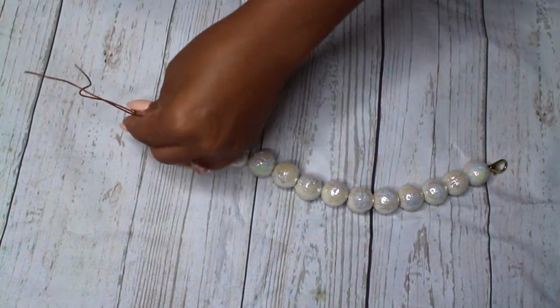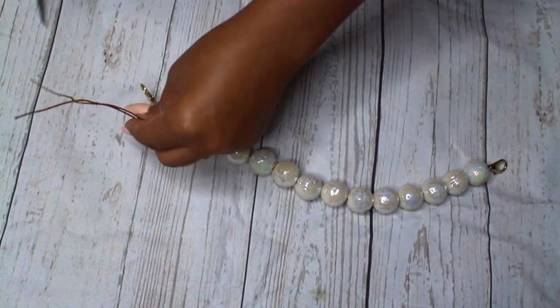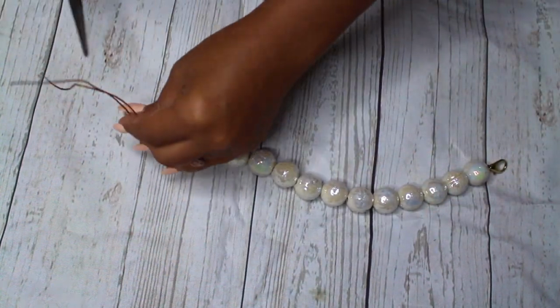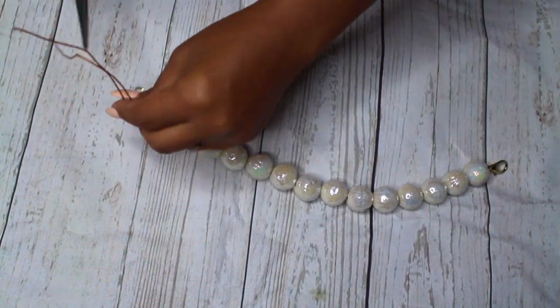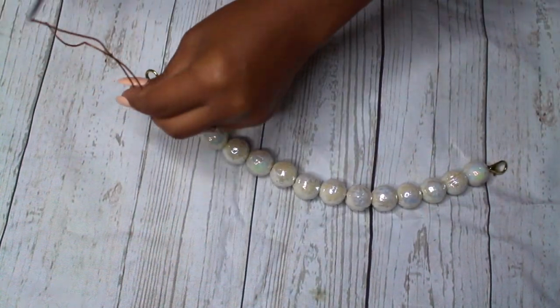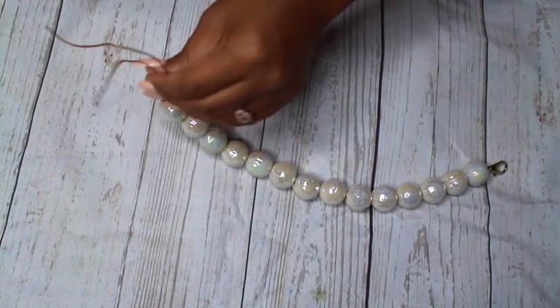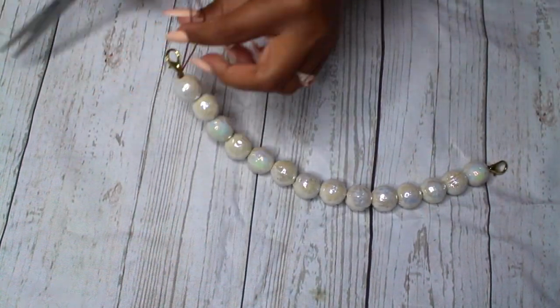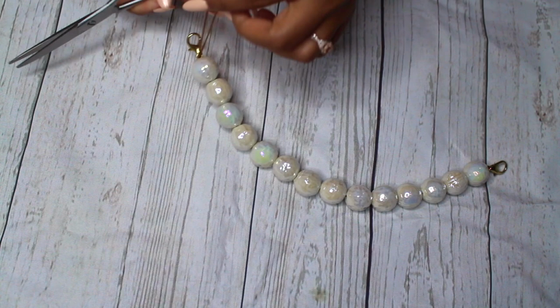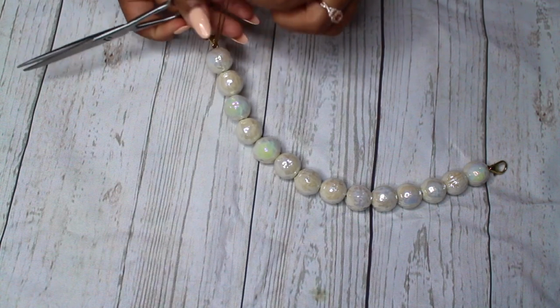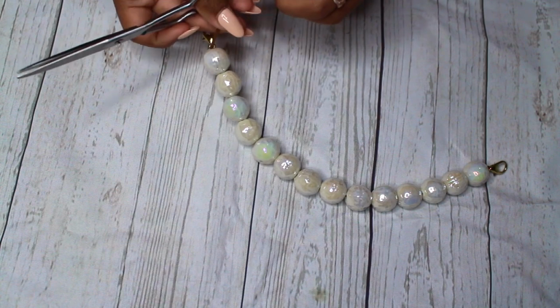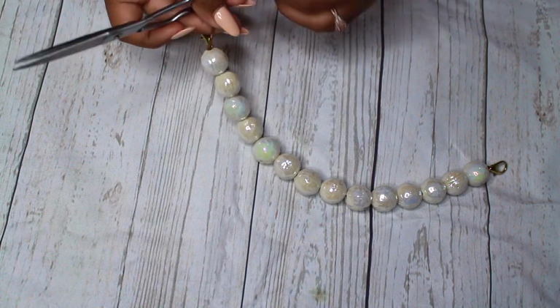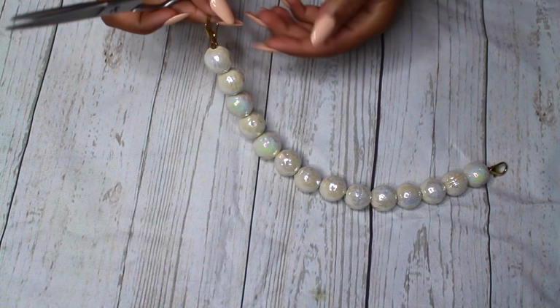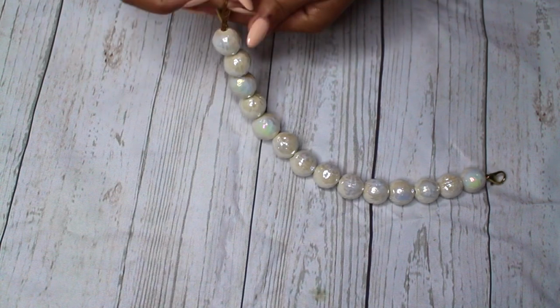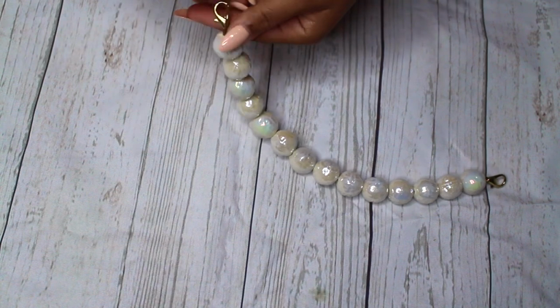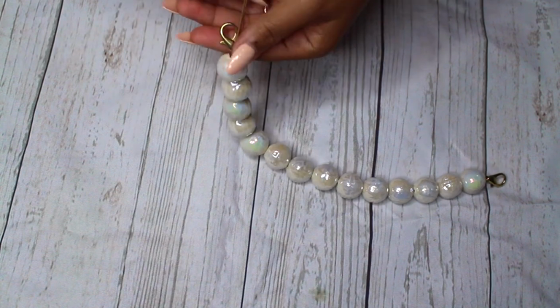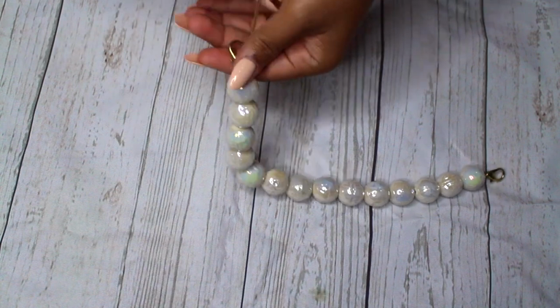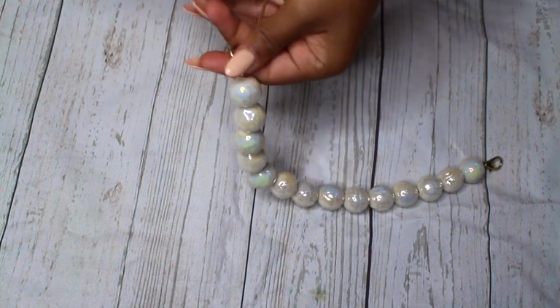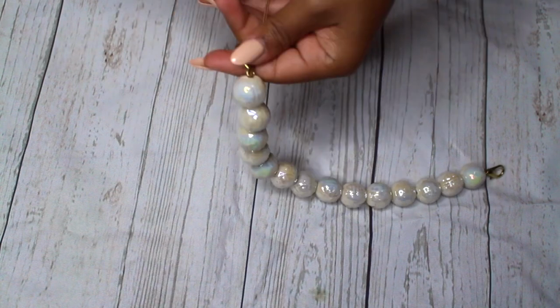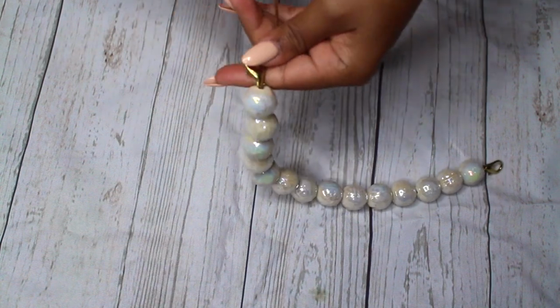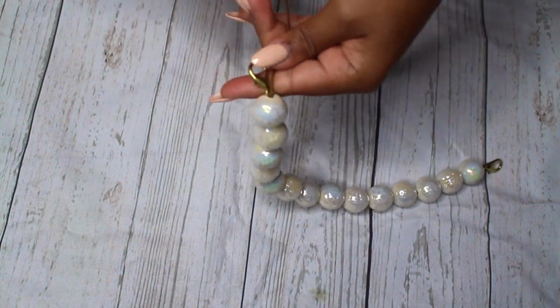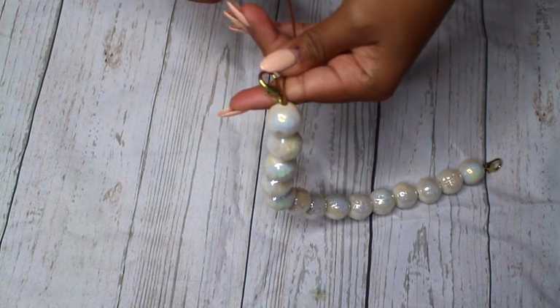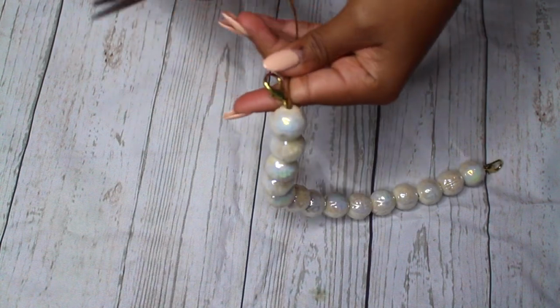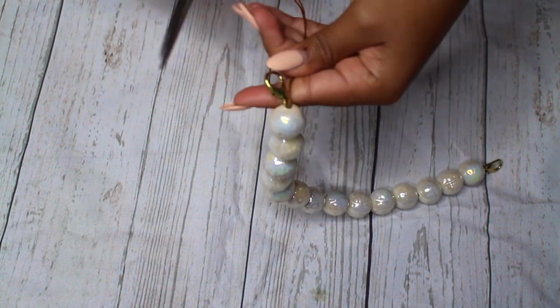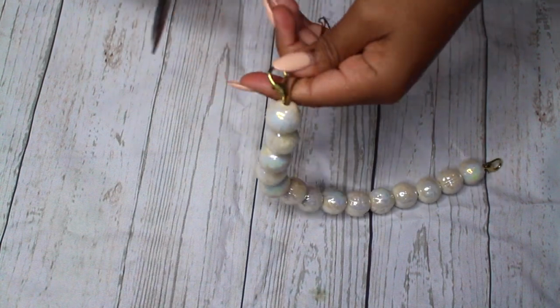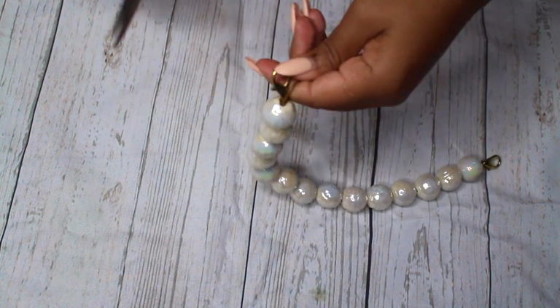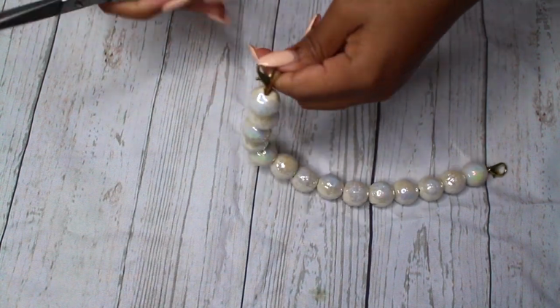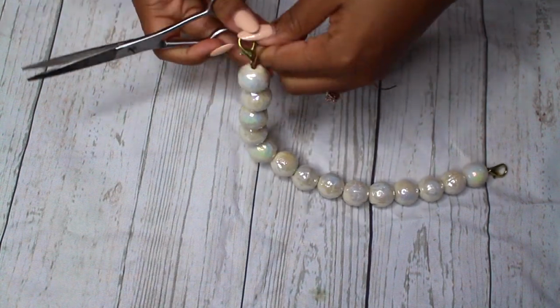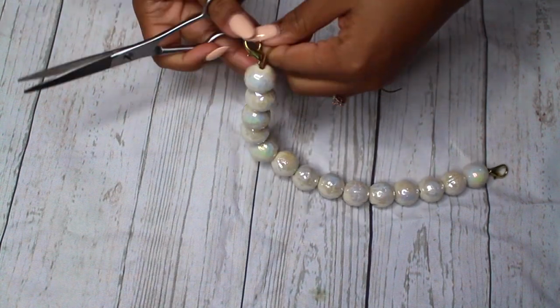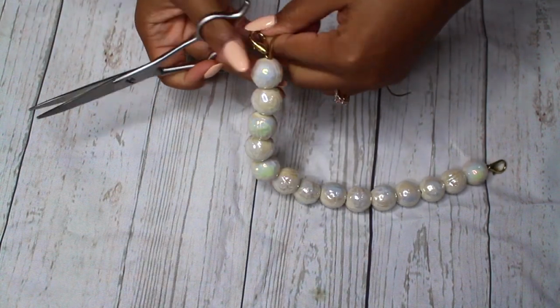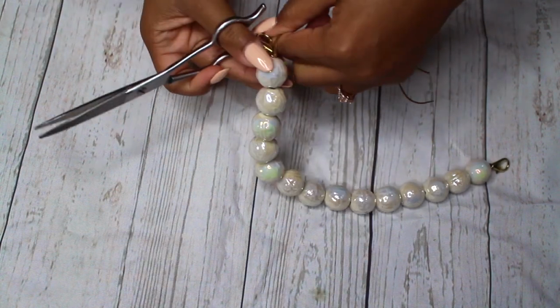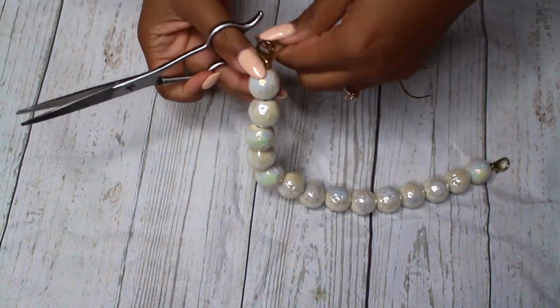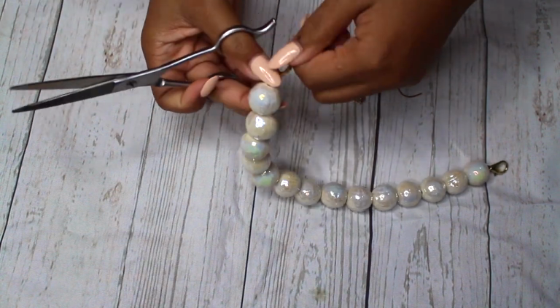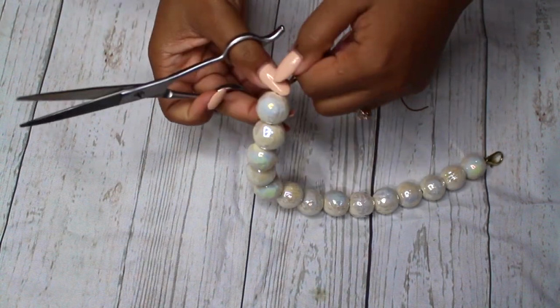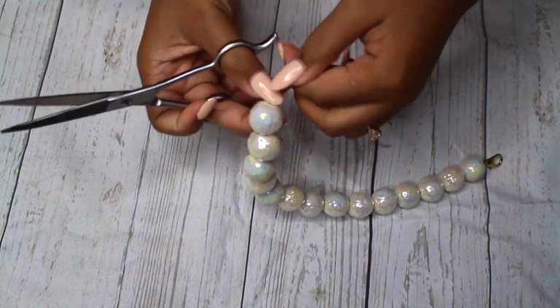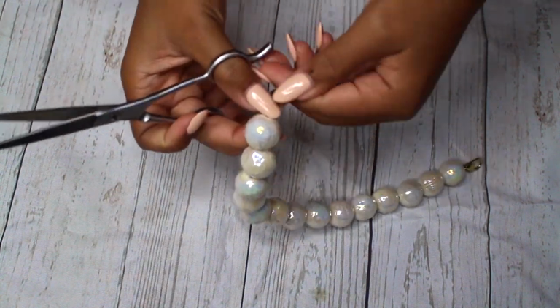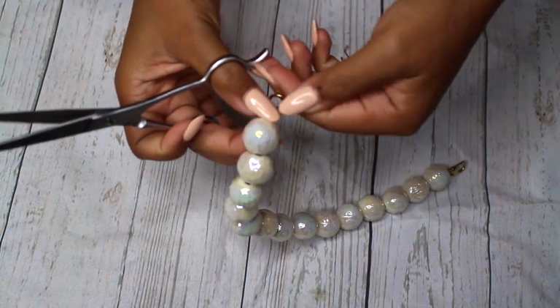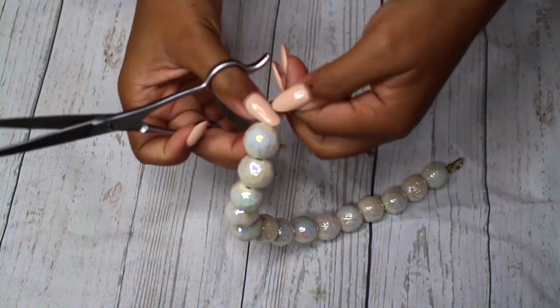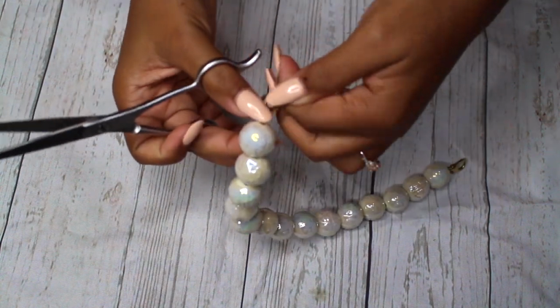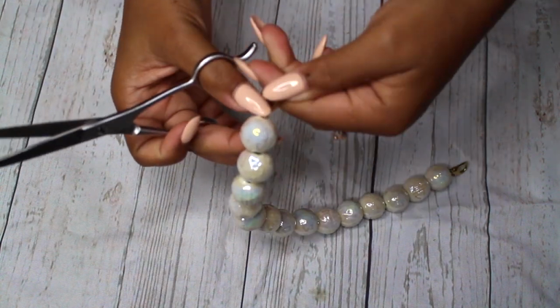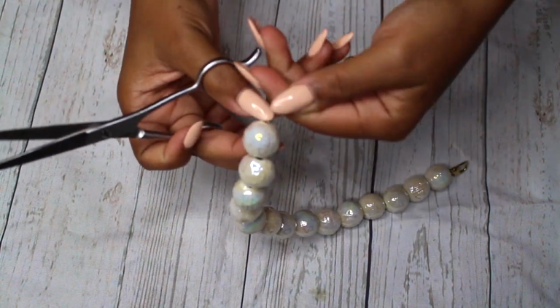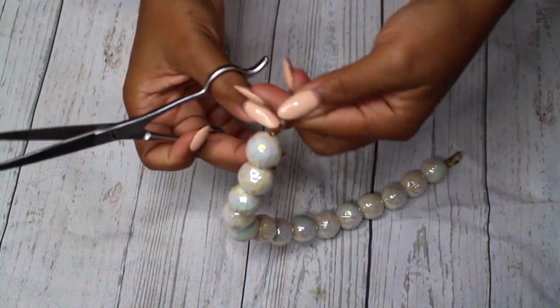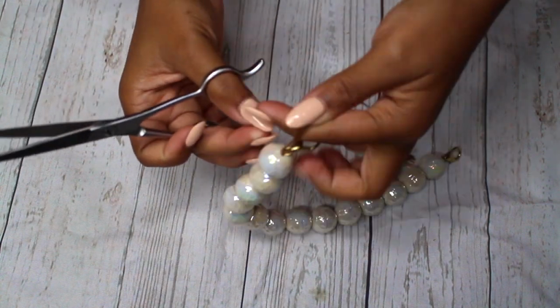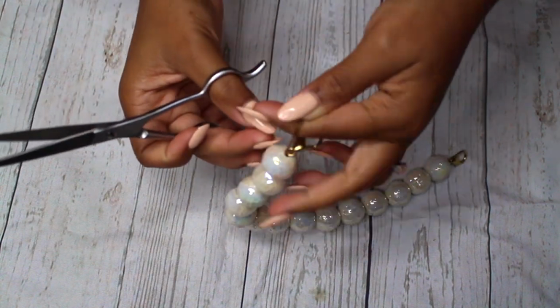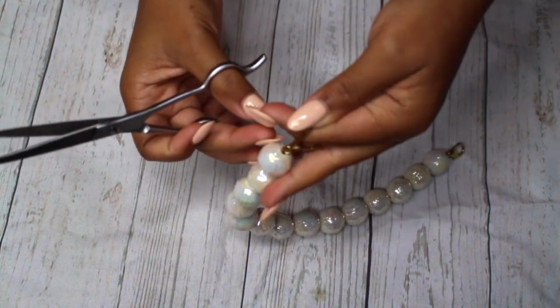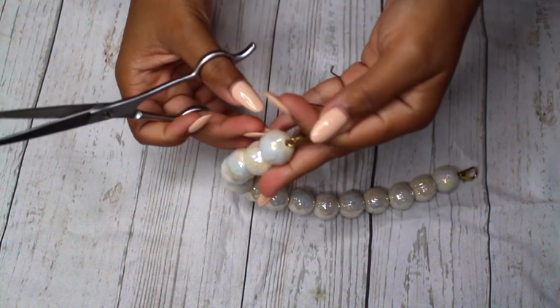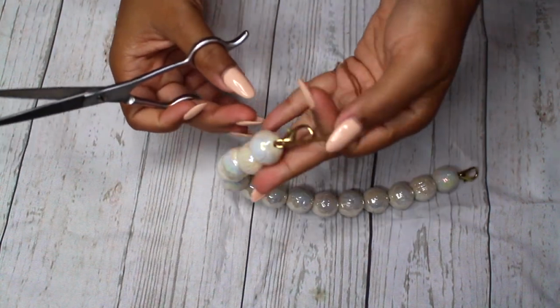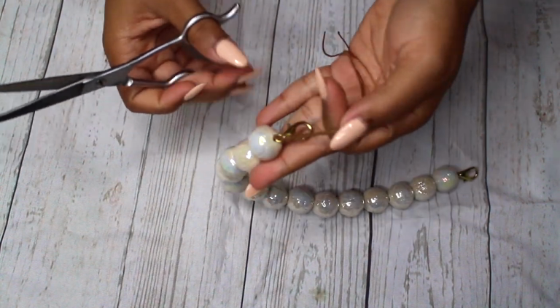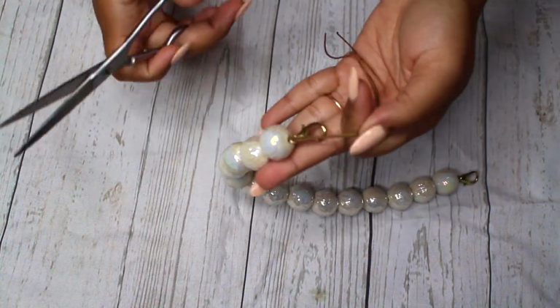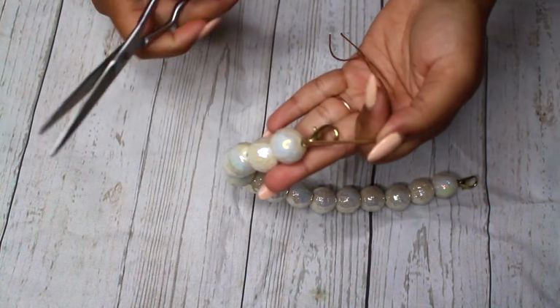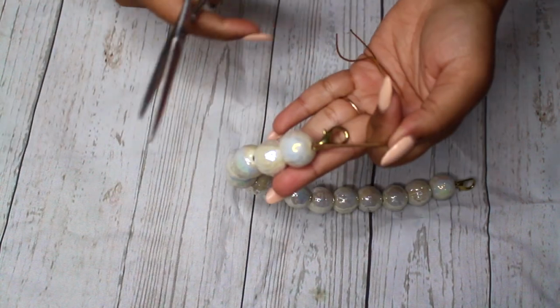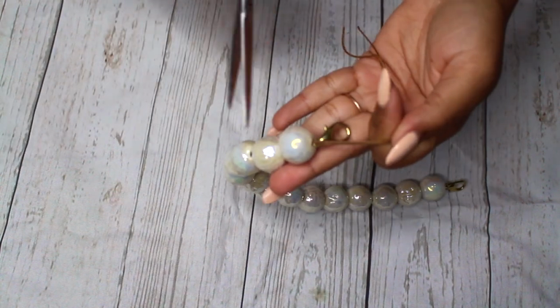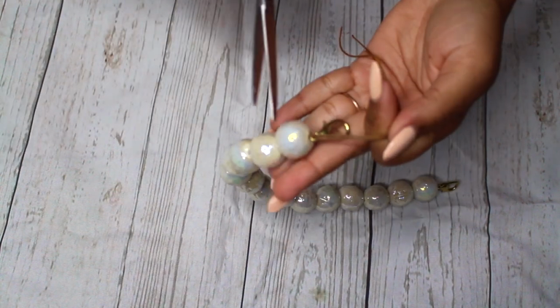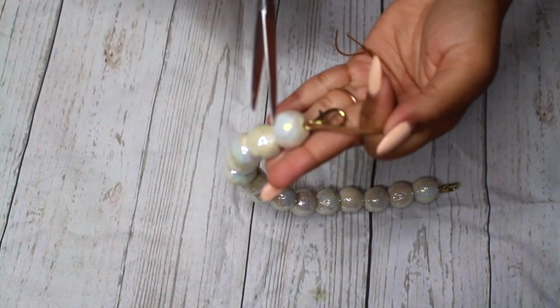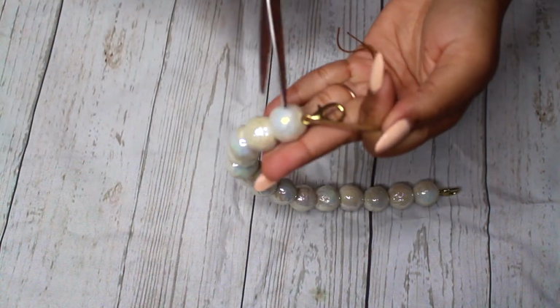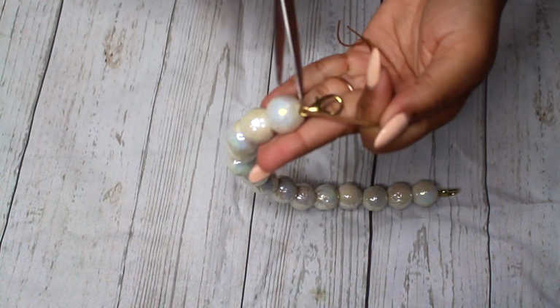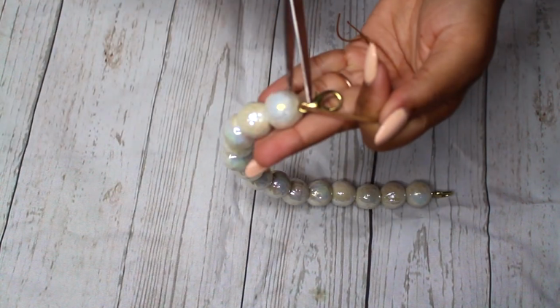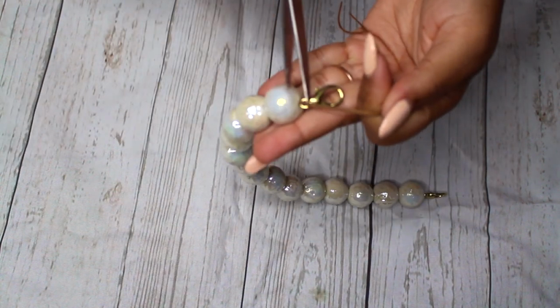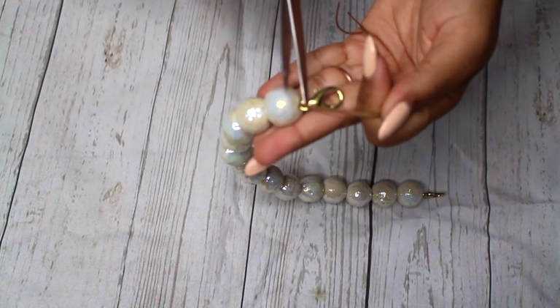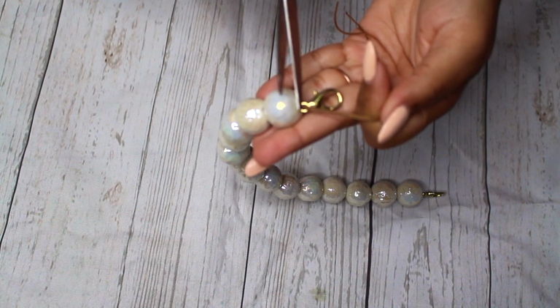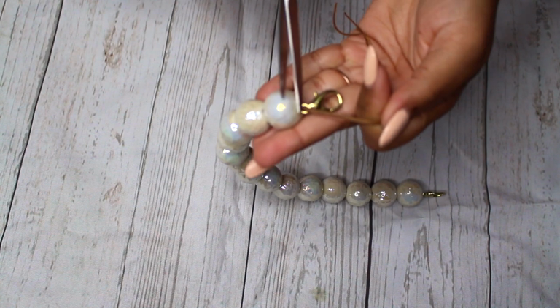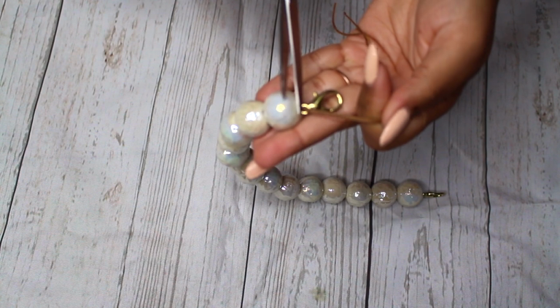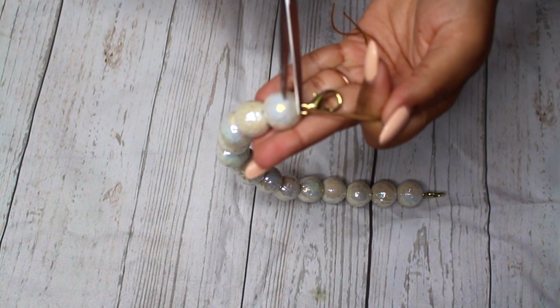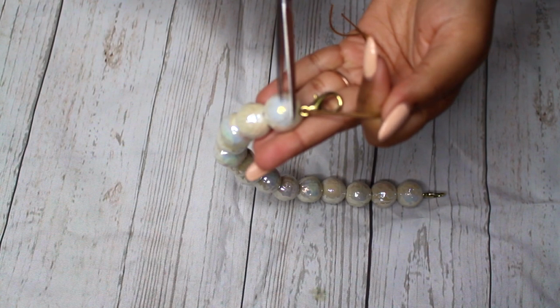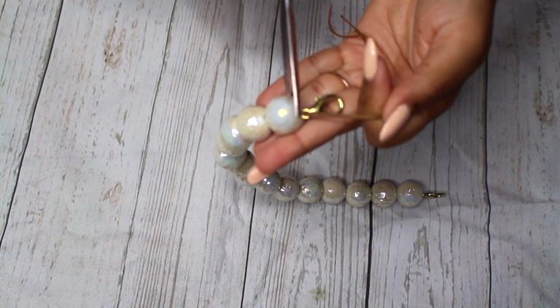Now that we have that knotted, we're just going to take some scissors and cut off that excess string that we won't be needing.